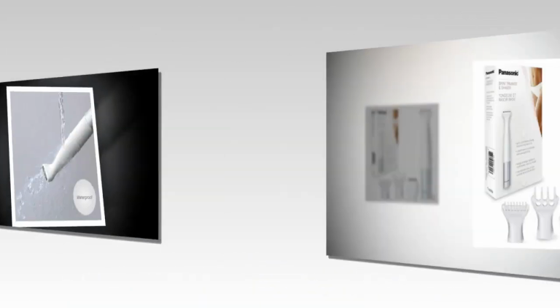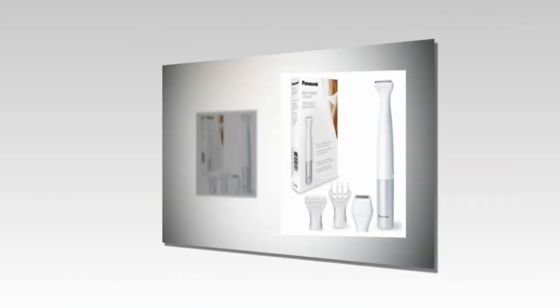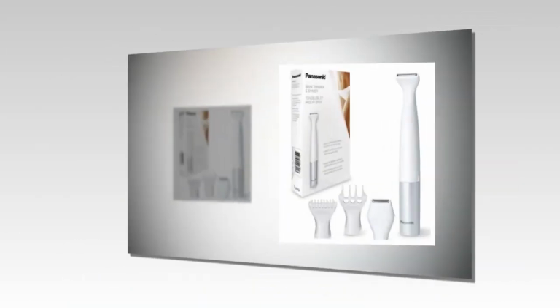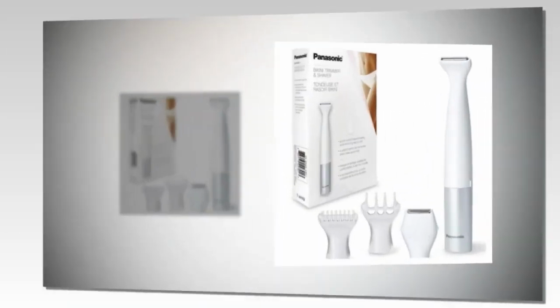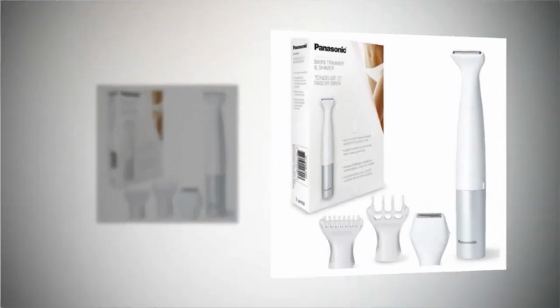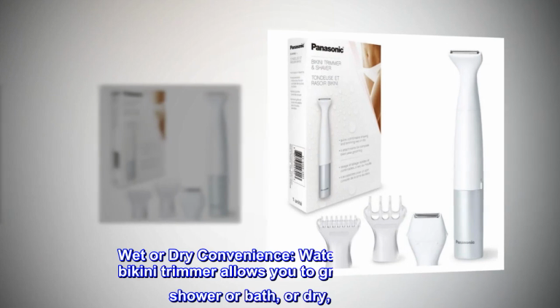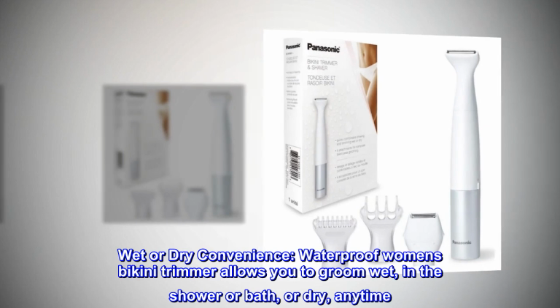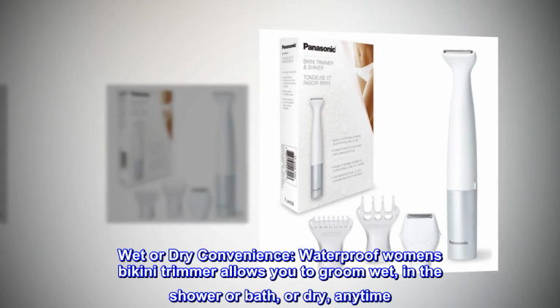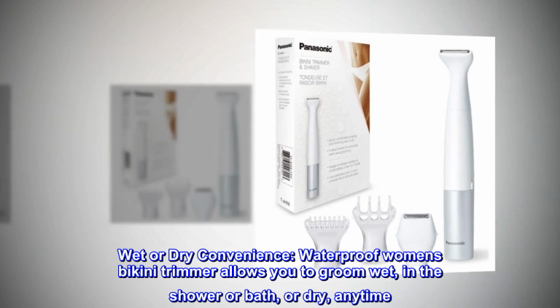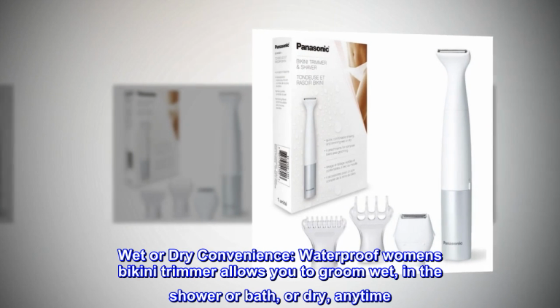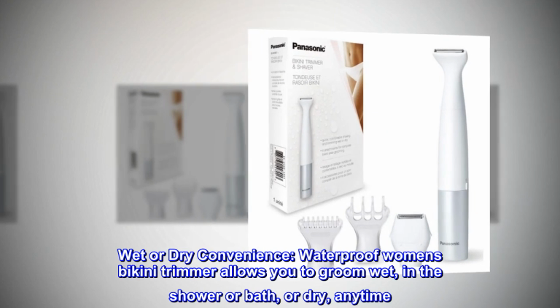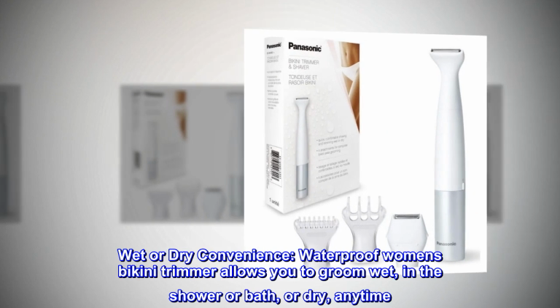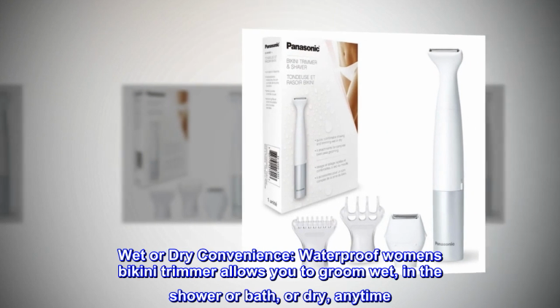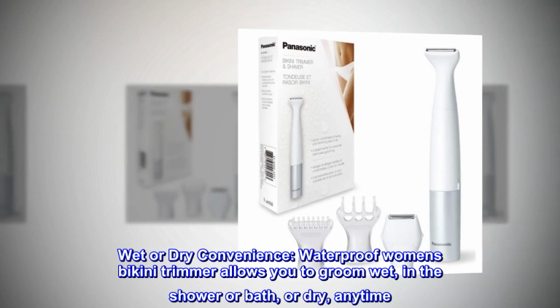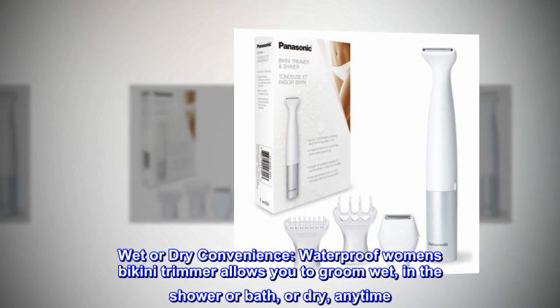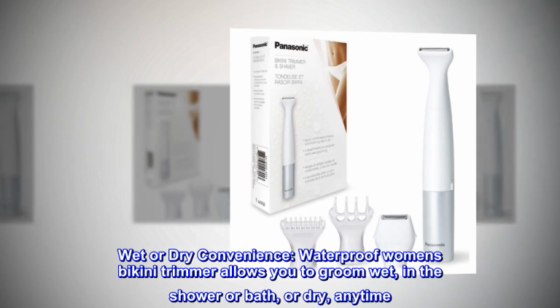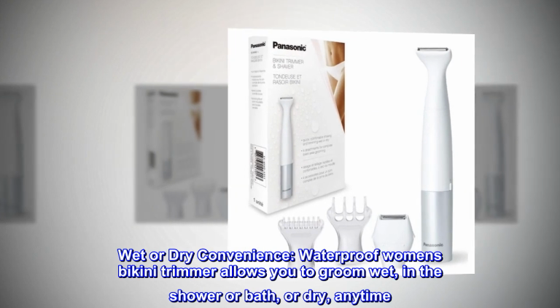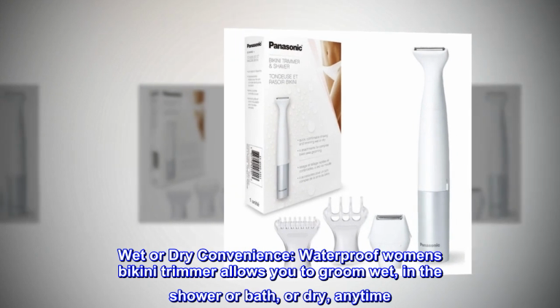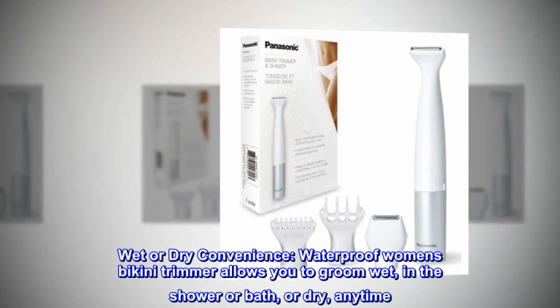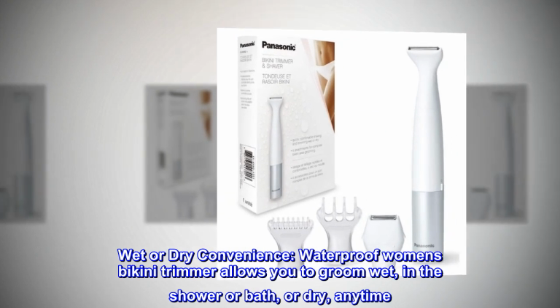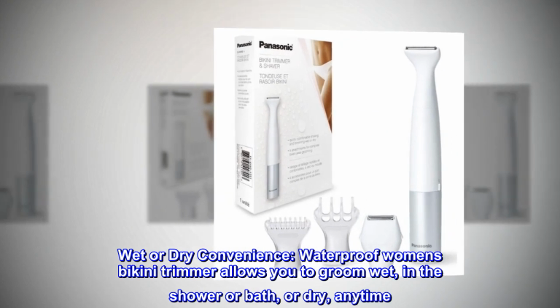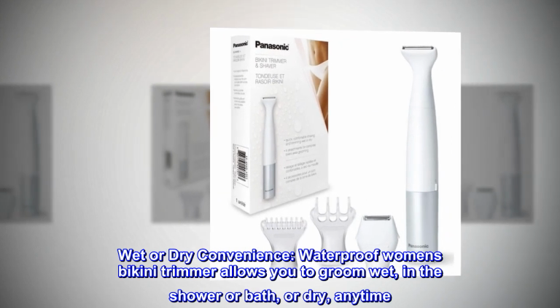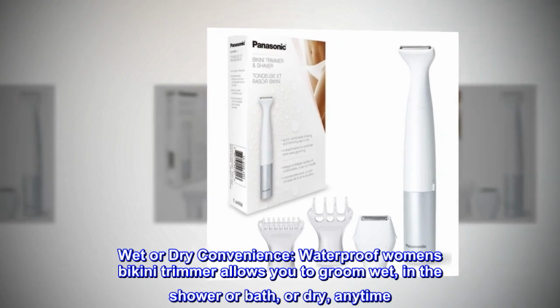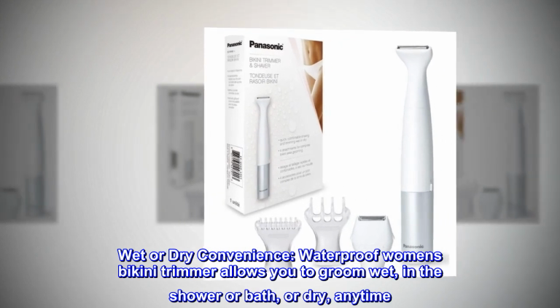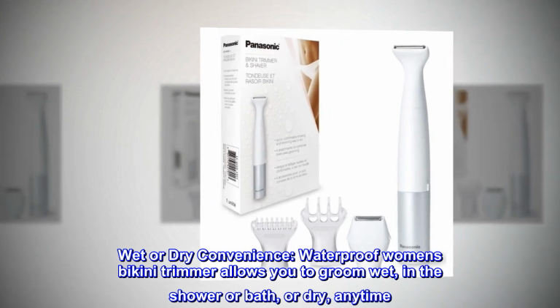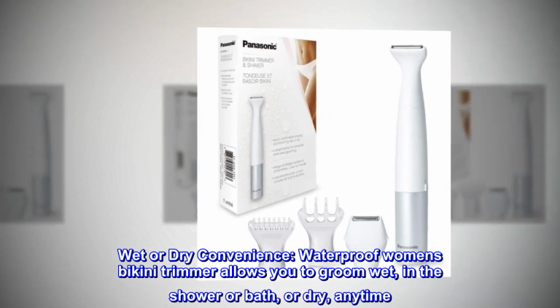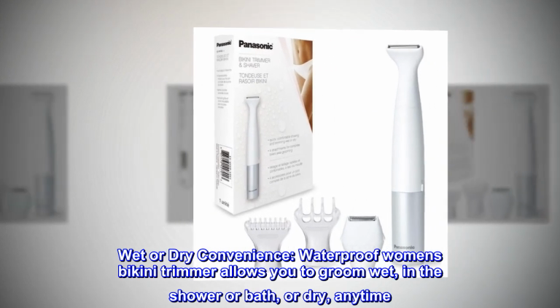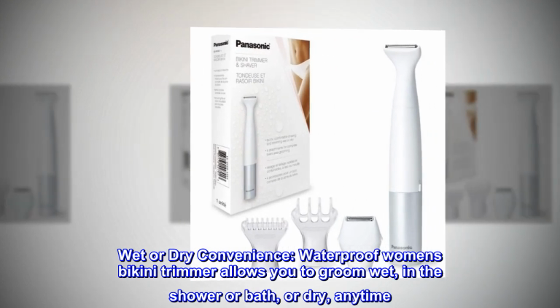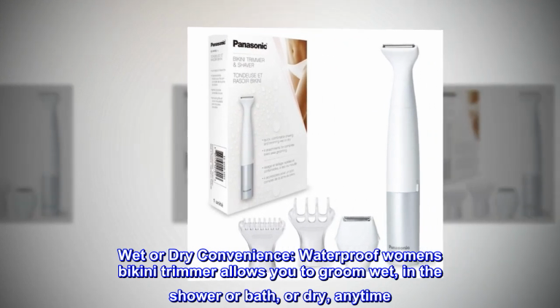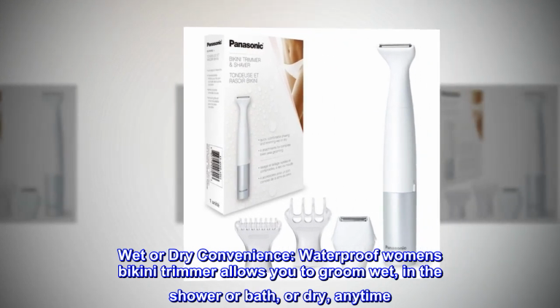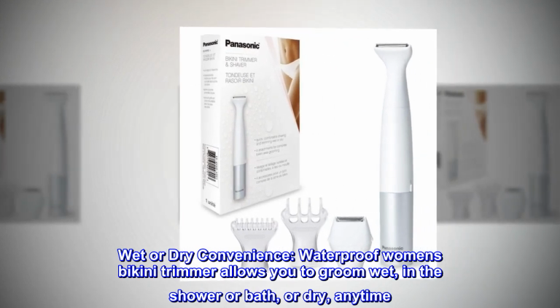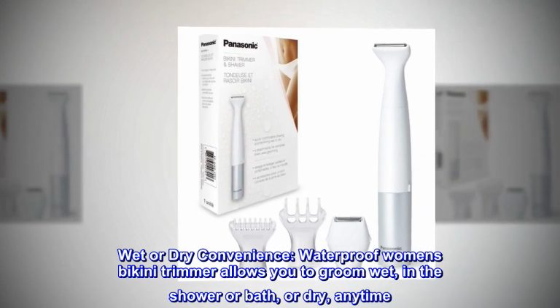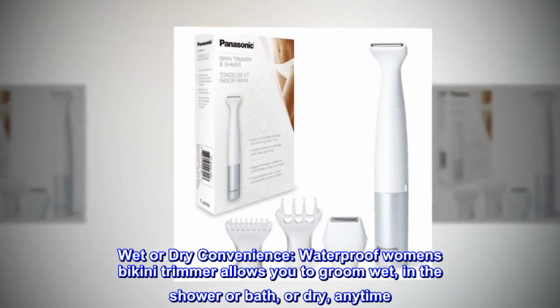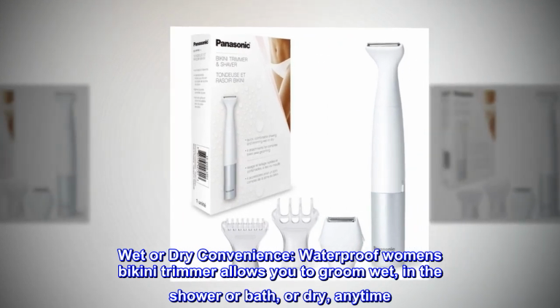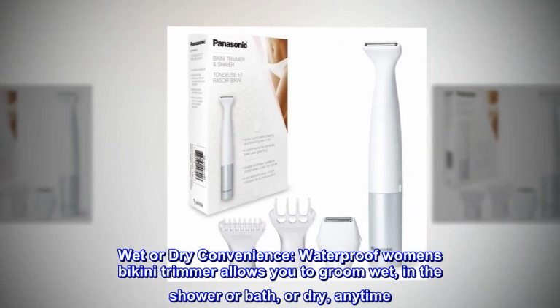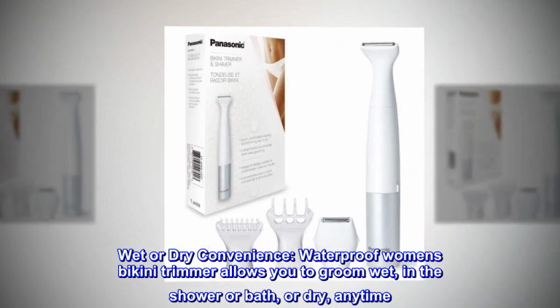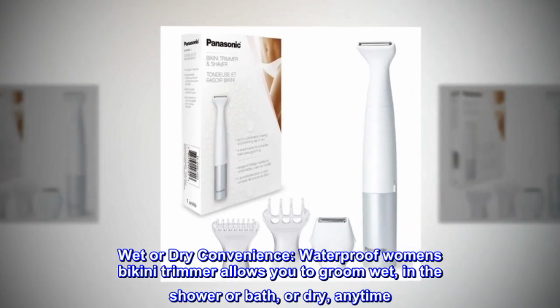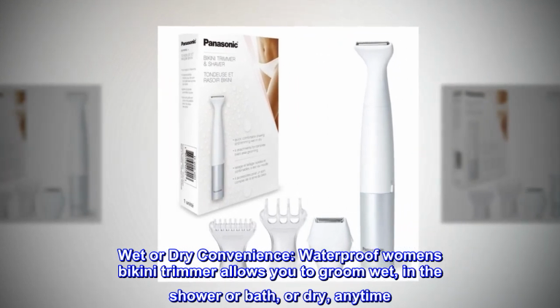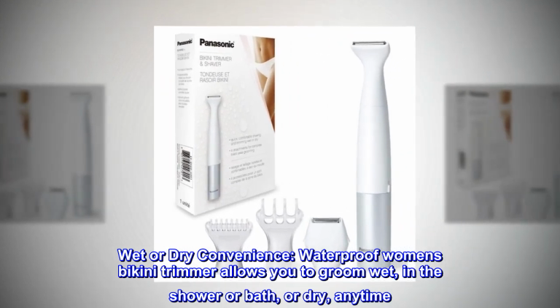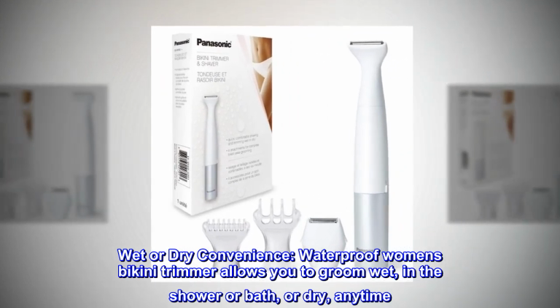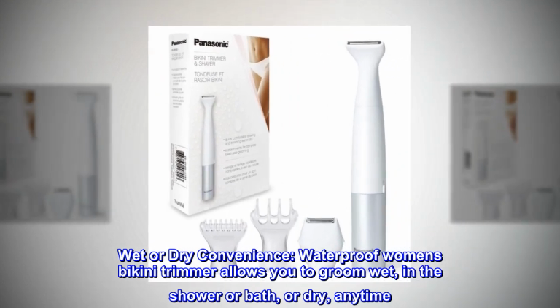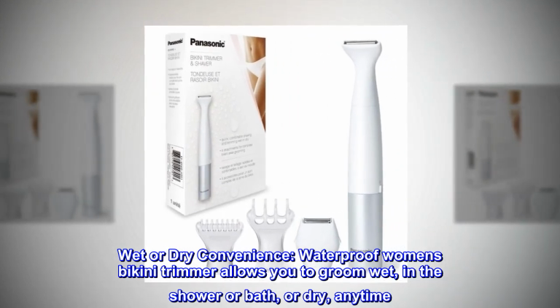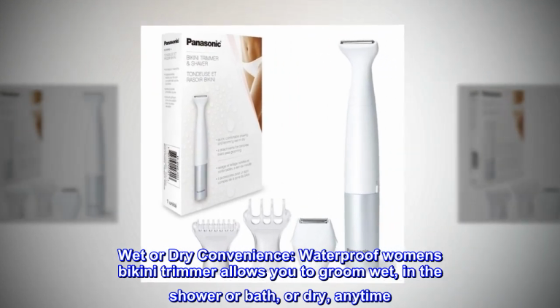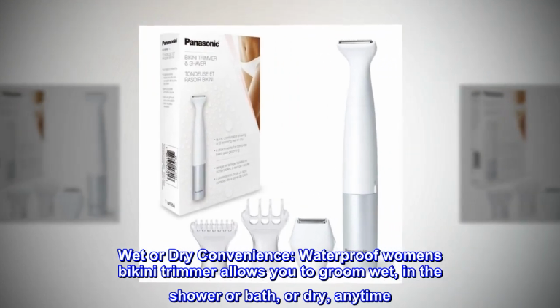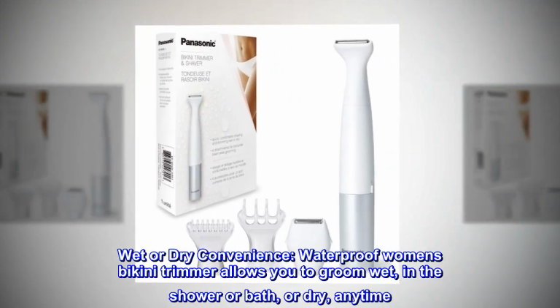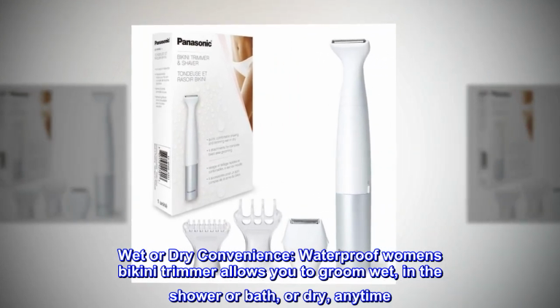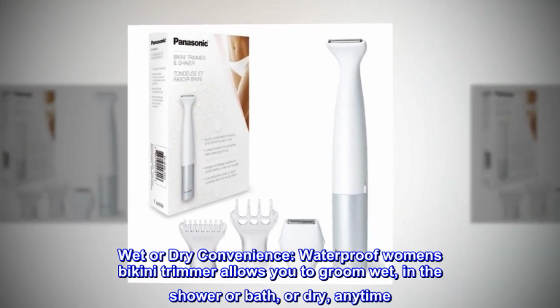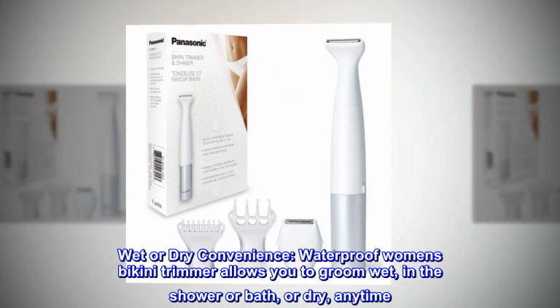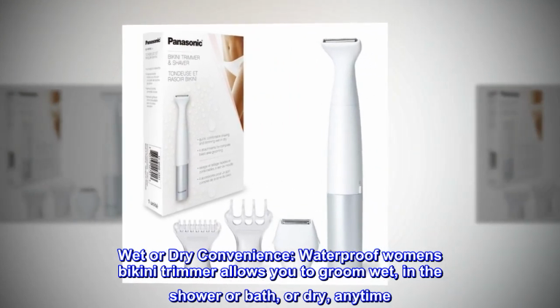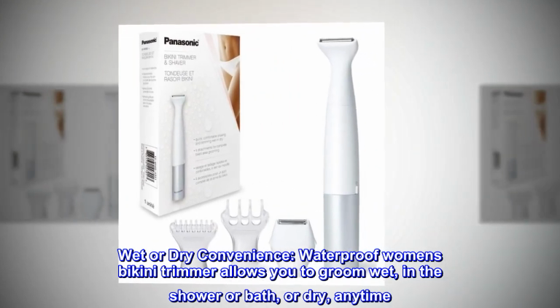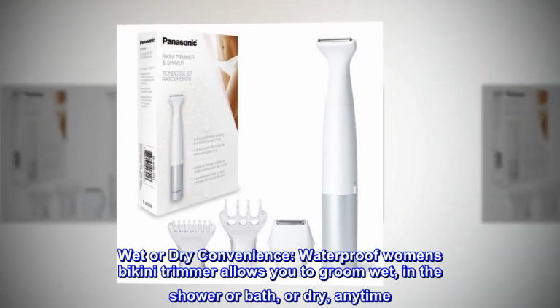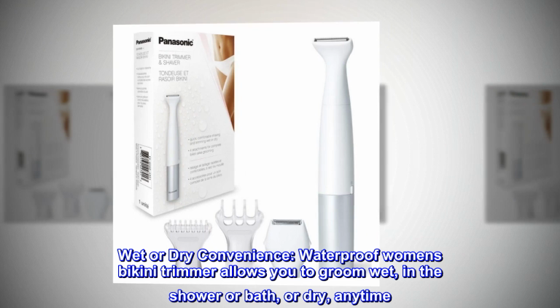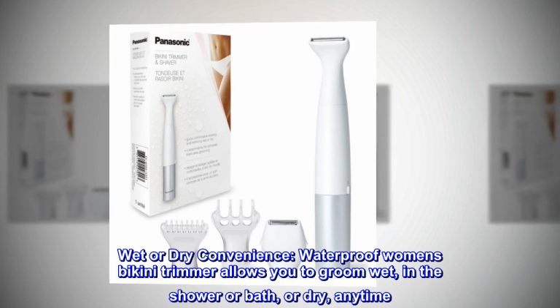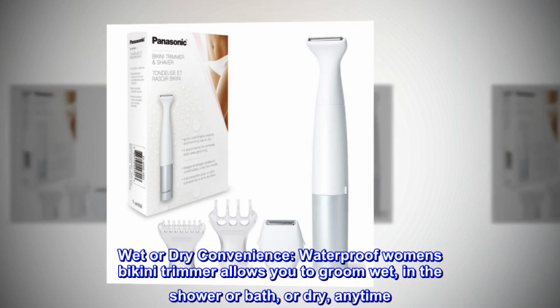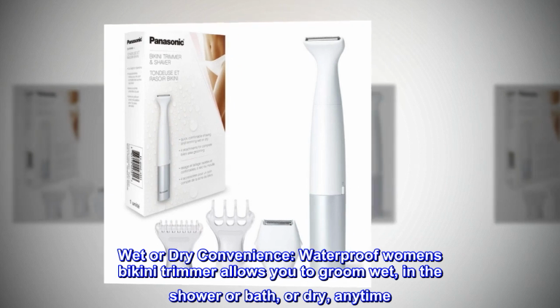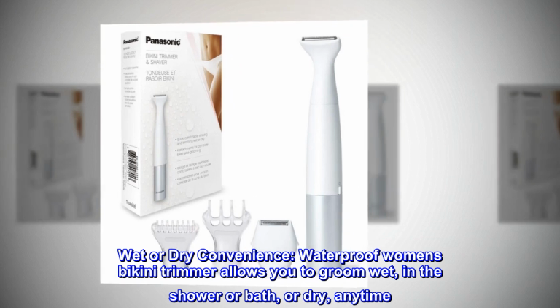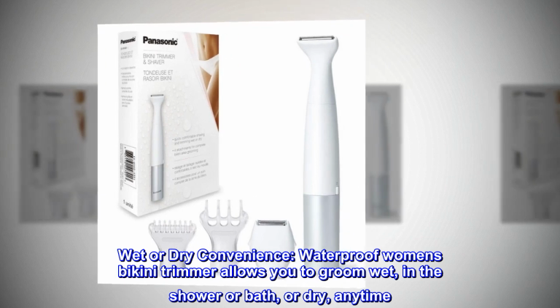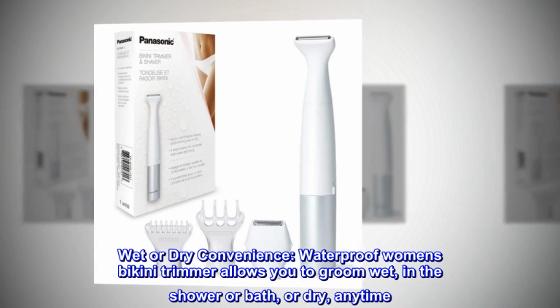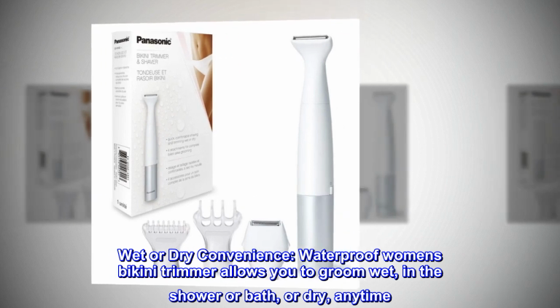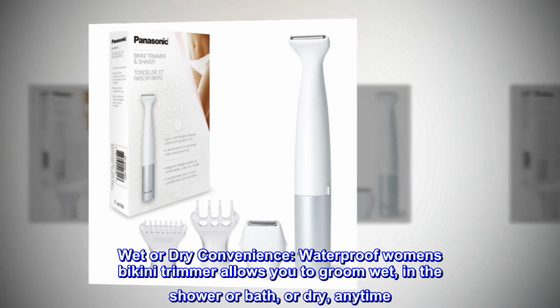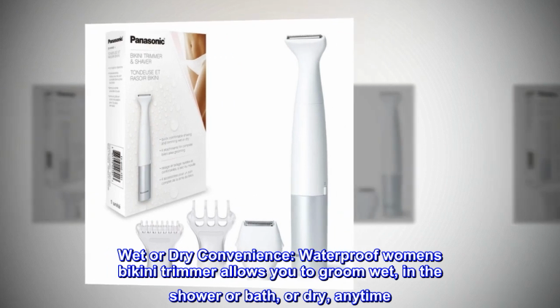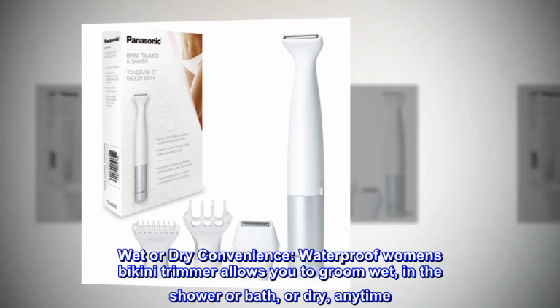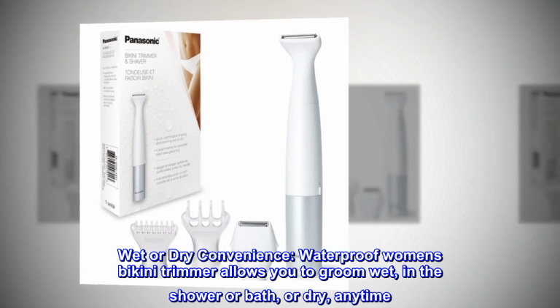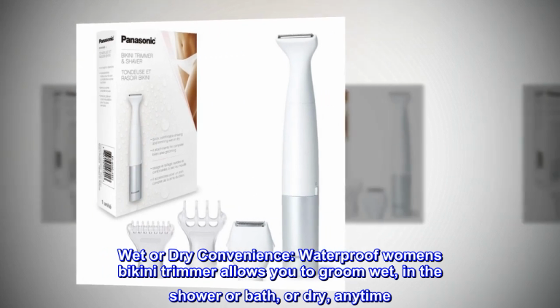Wet or dry convenience. This waterproof women's bikini trimmer allows you to groom wet — in the shower or bath — or dry, anytime.